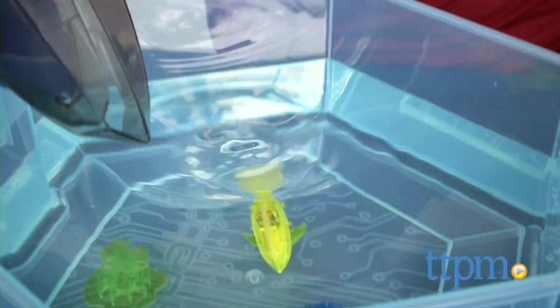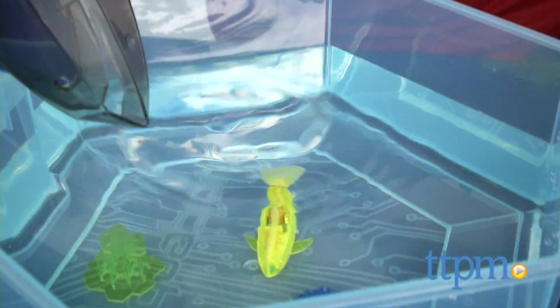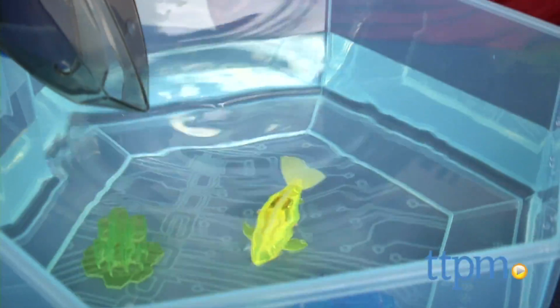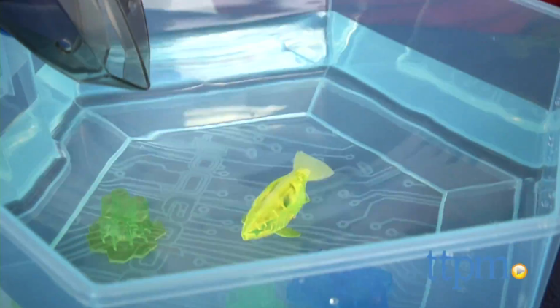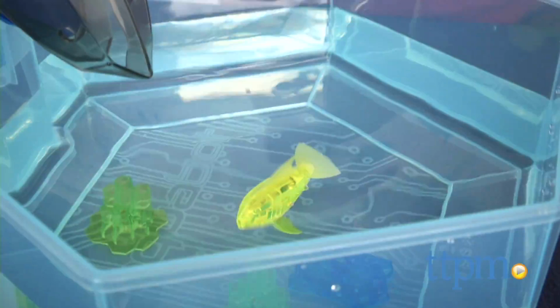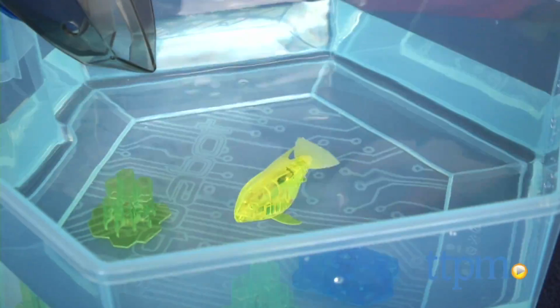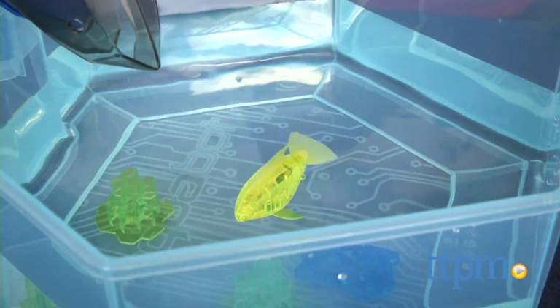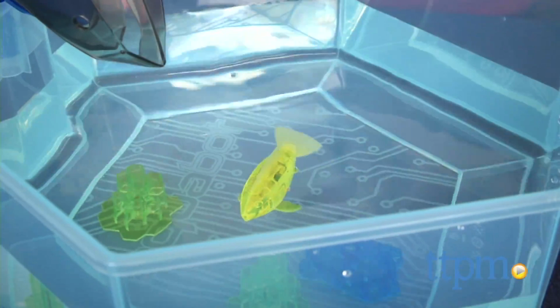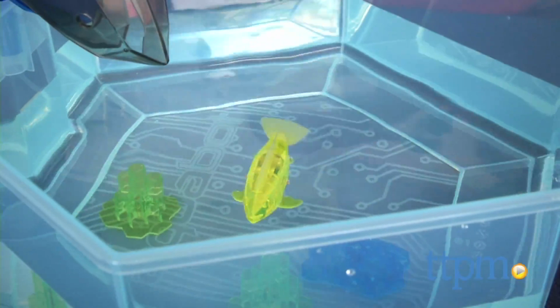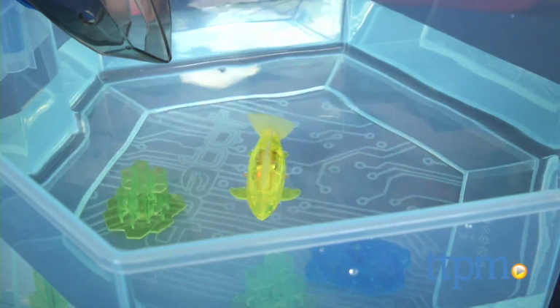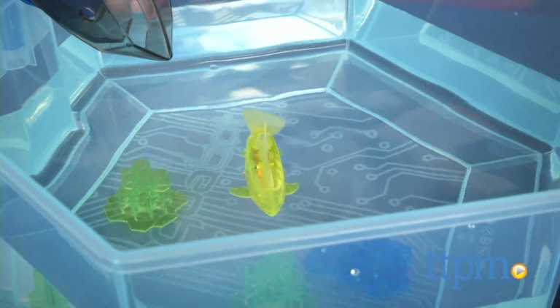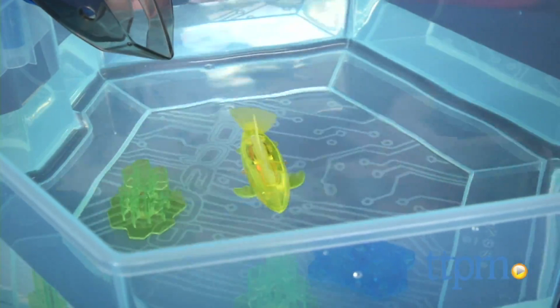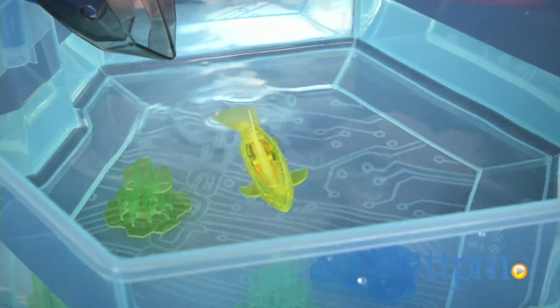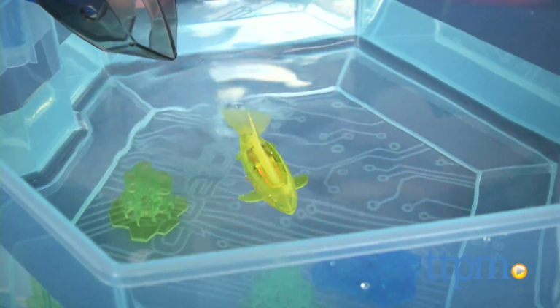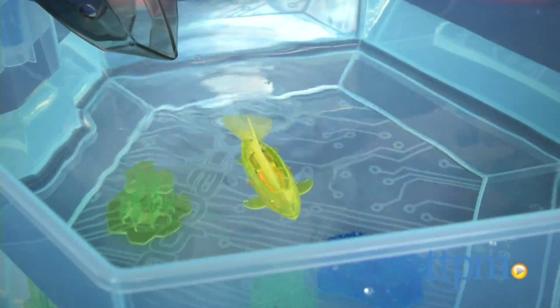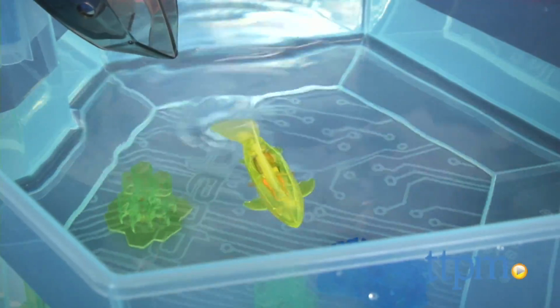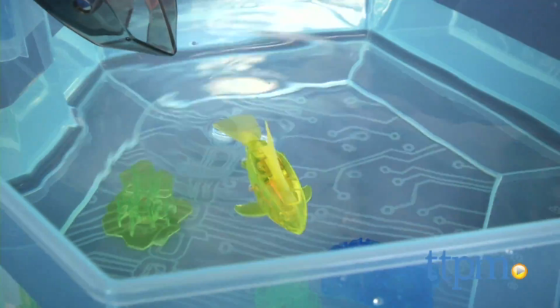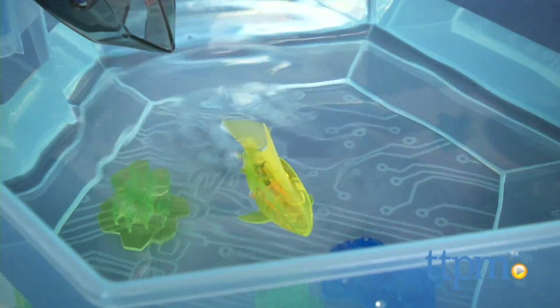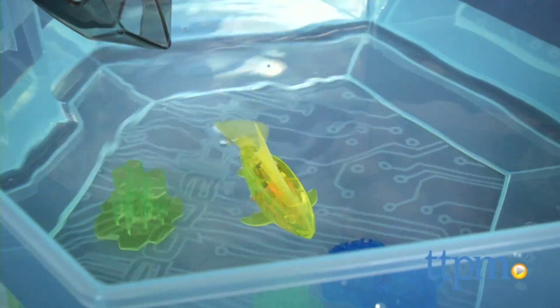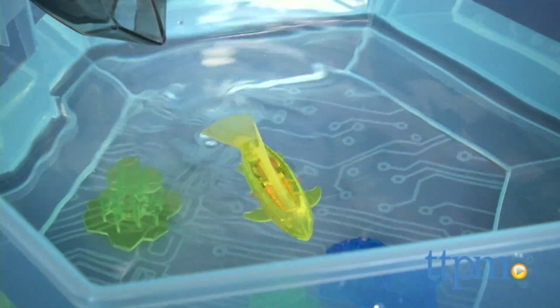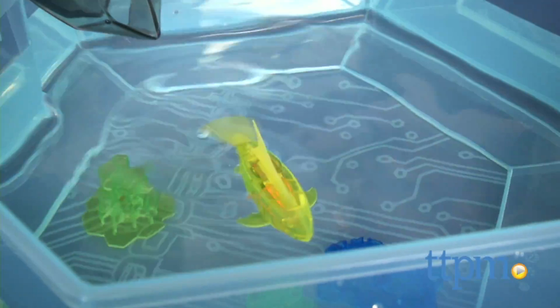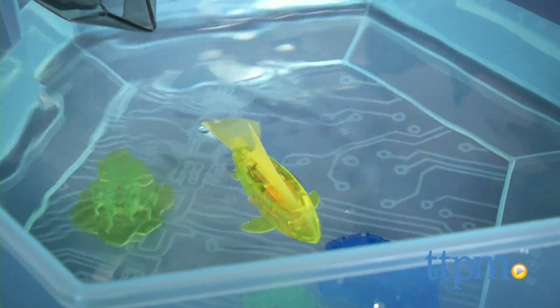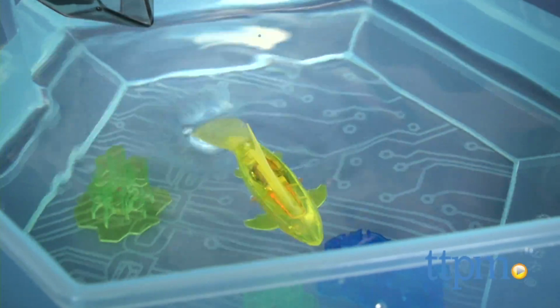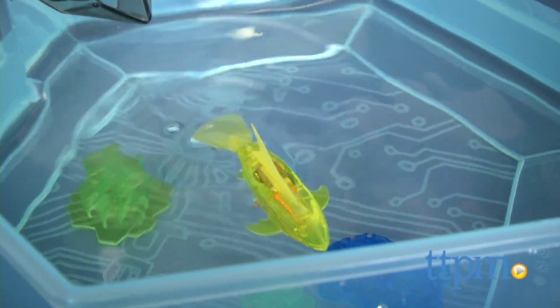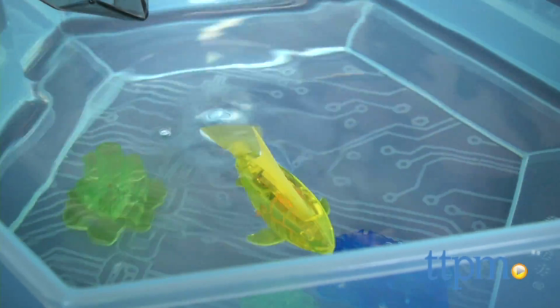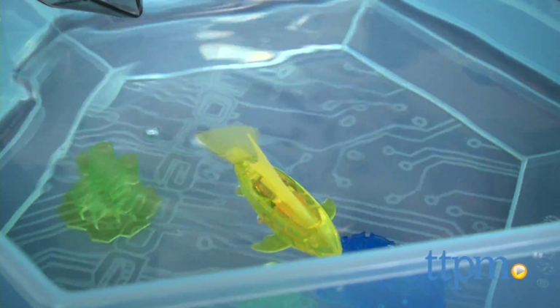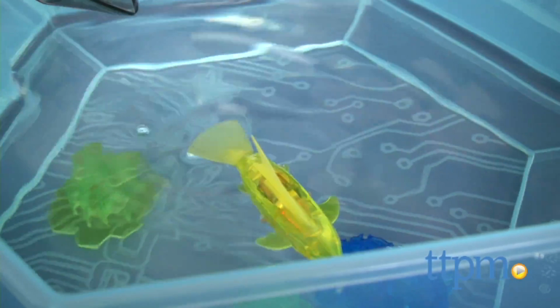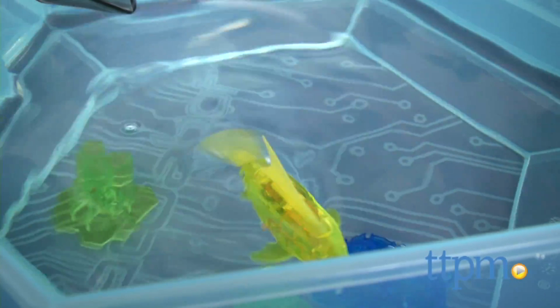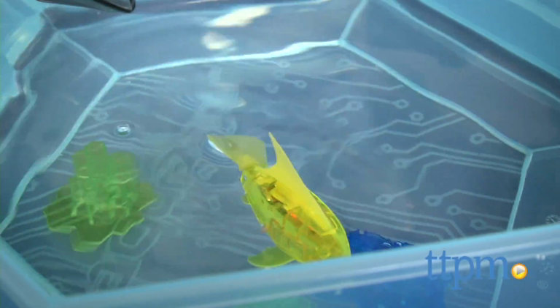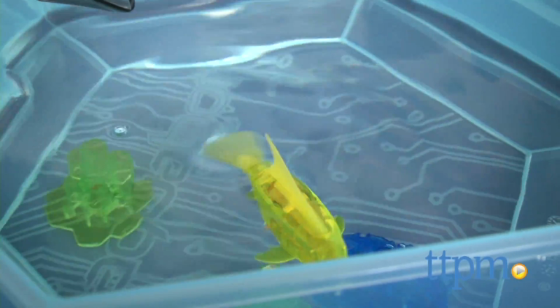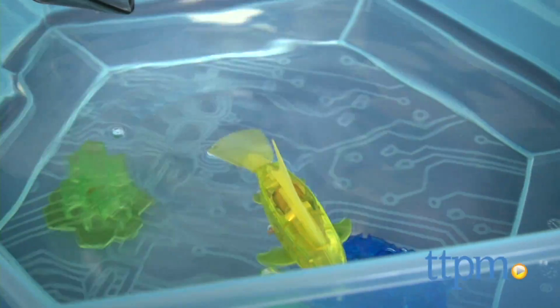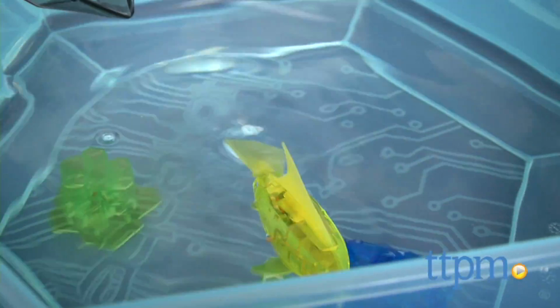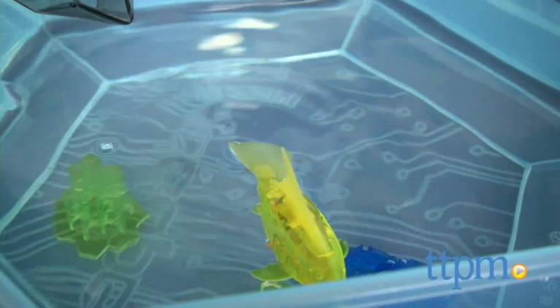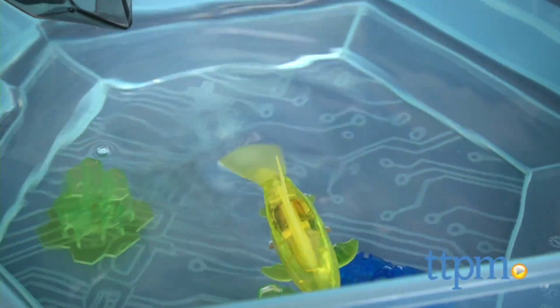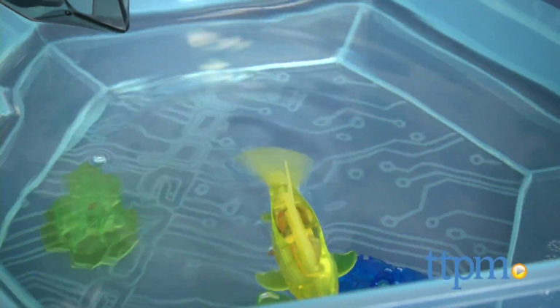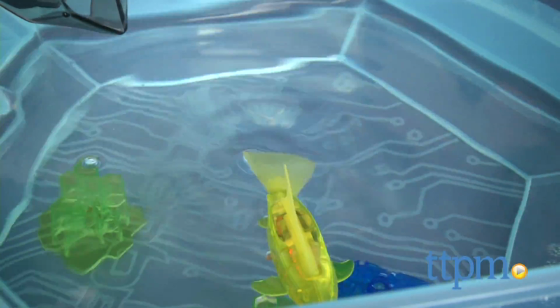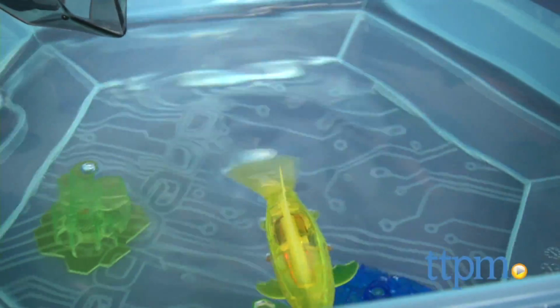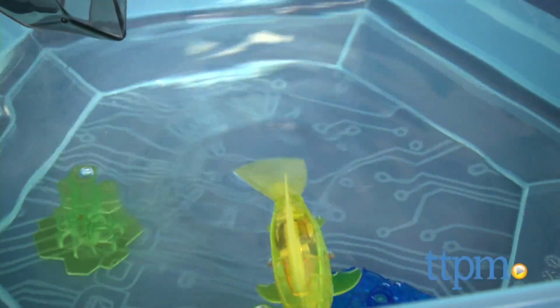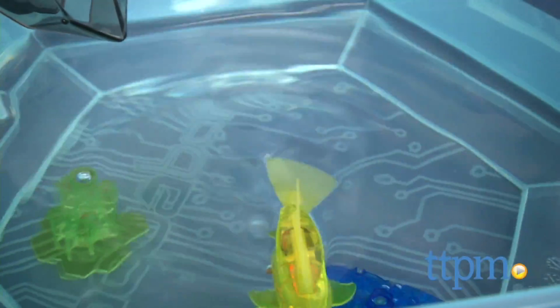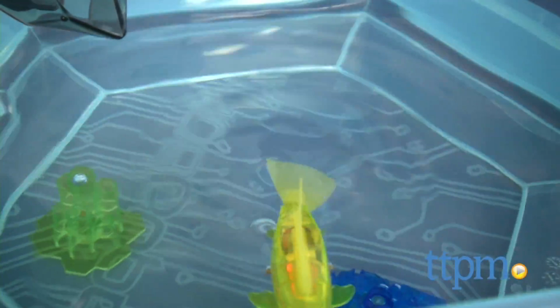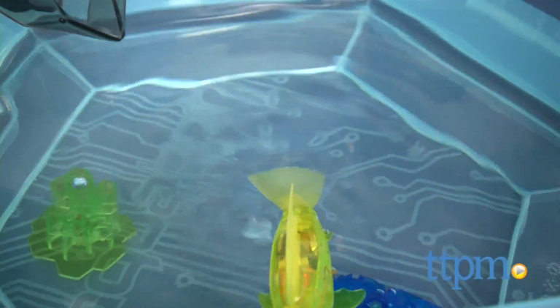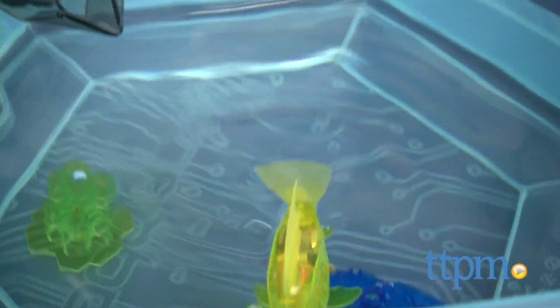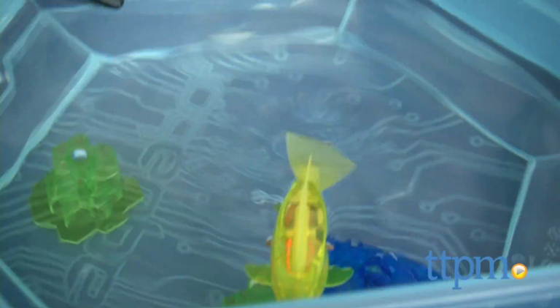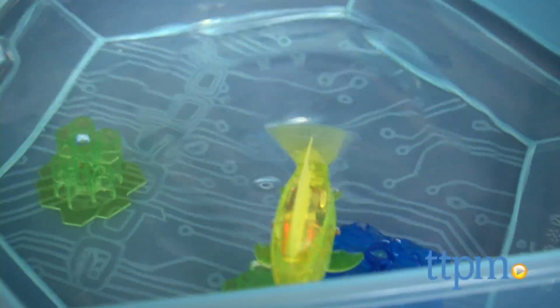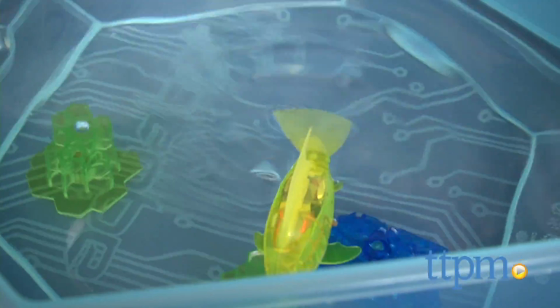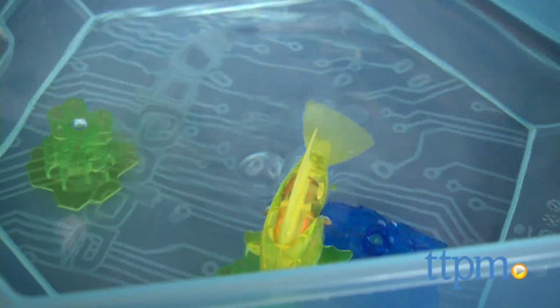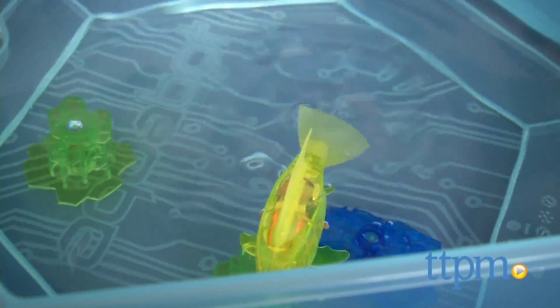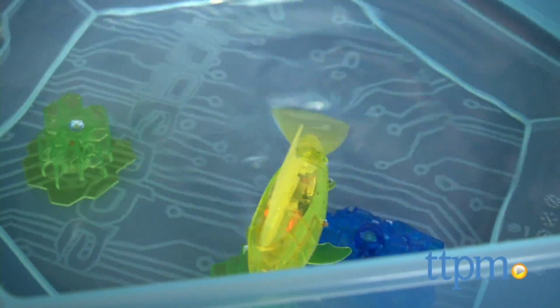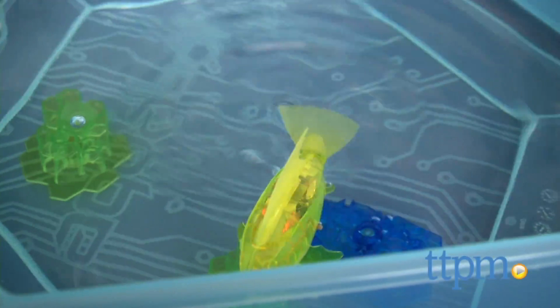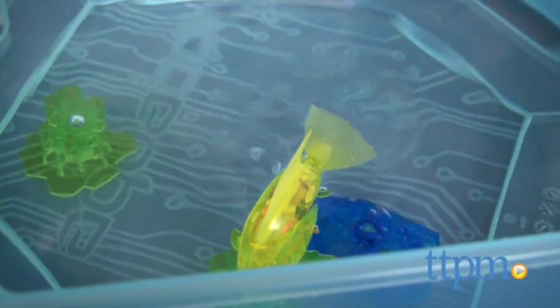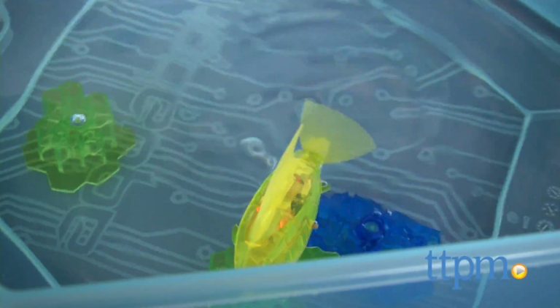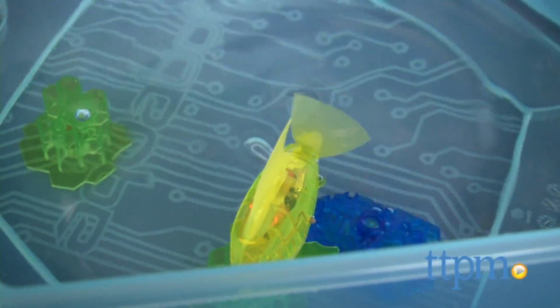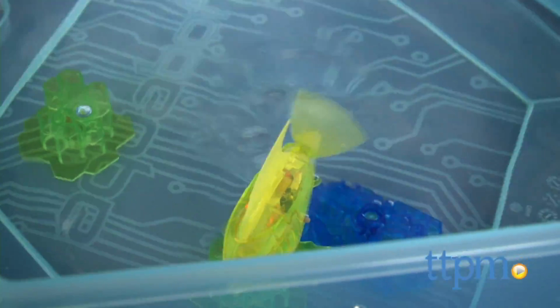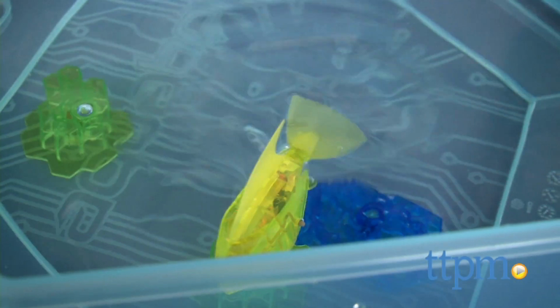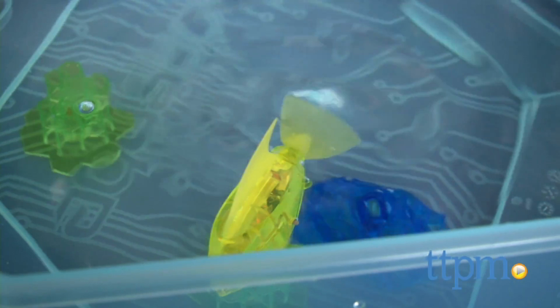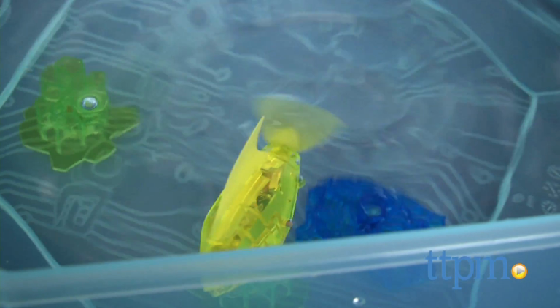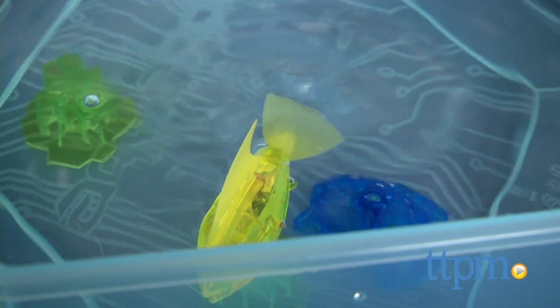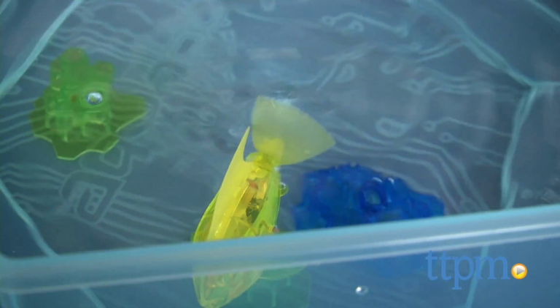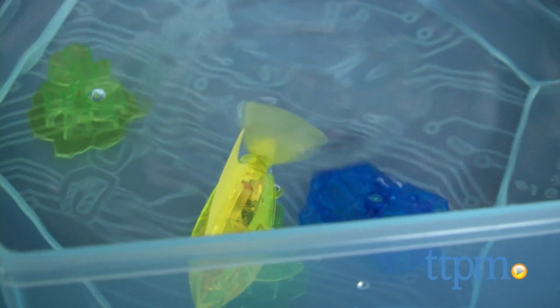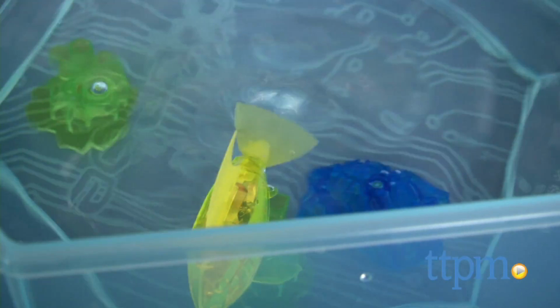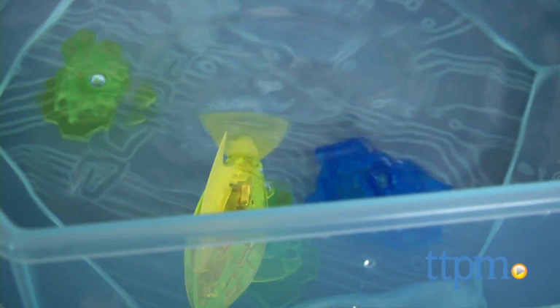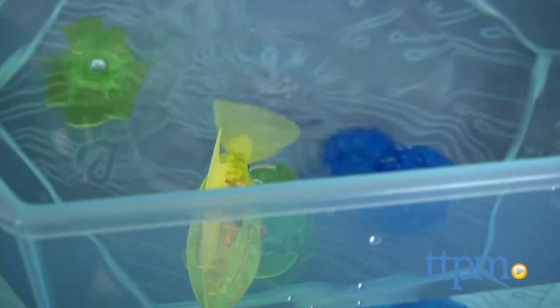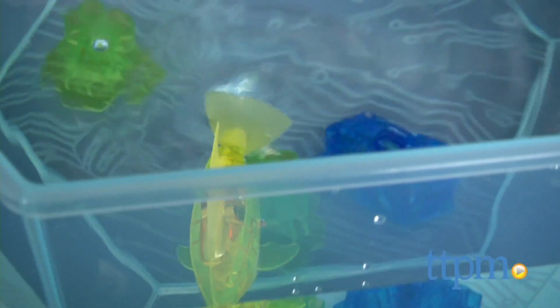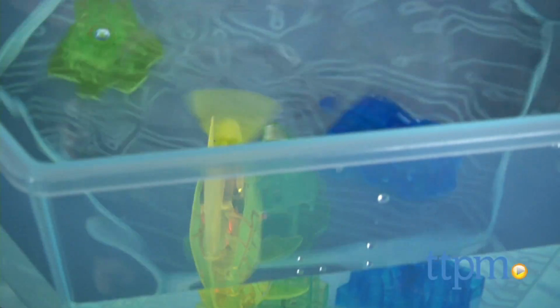it will start swimming and its LED light will pulse. The light shuts off and the fish stops swimming once it's removed from water.